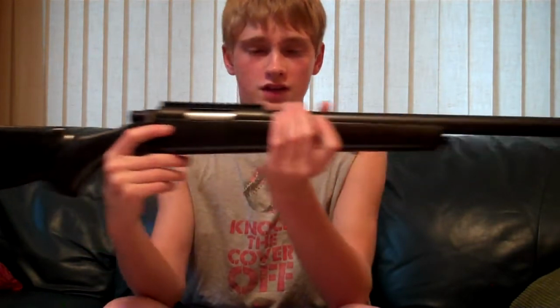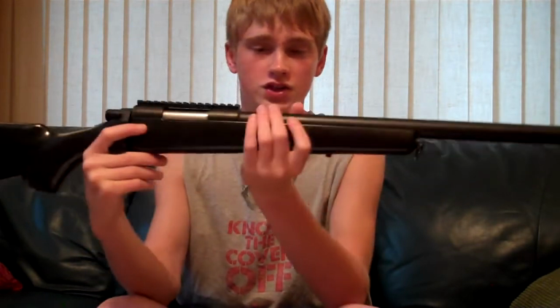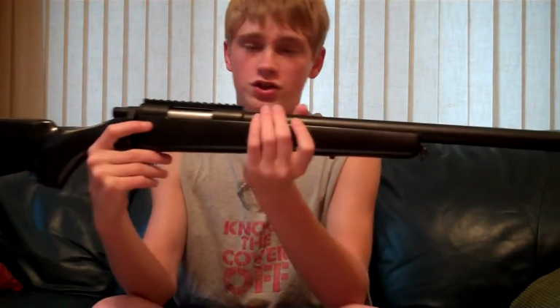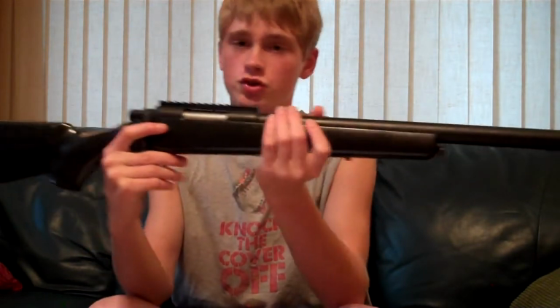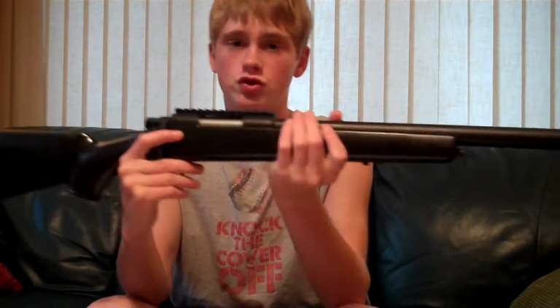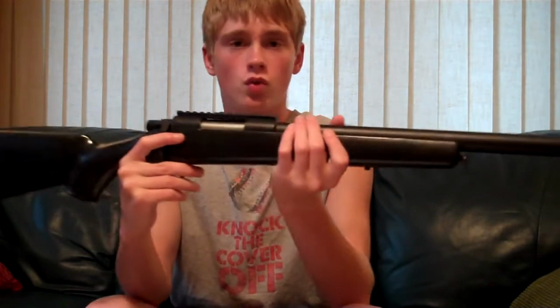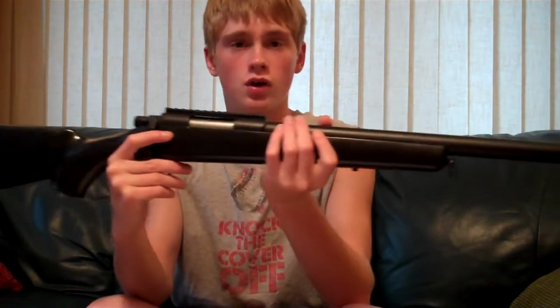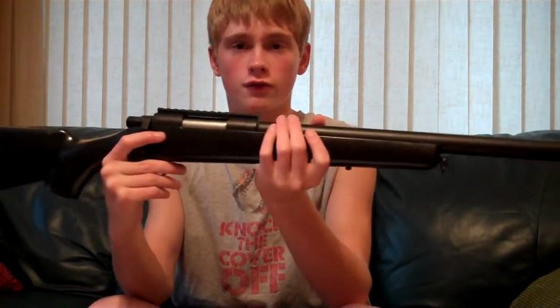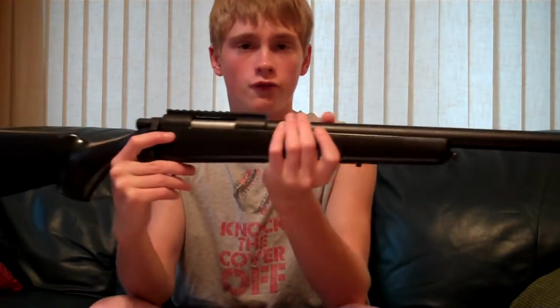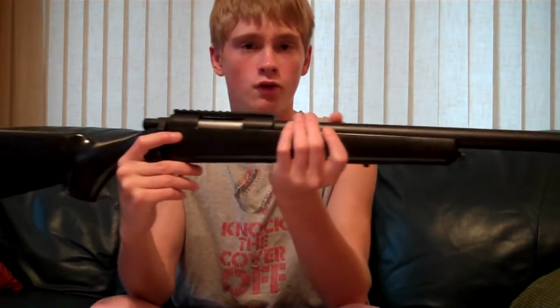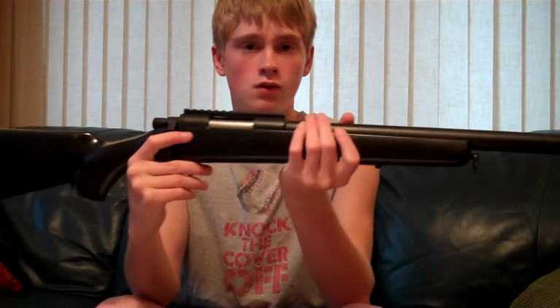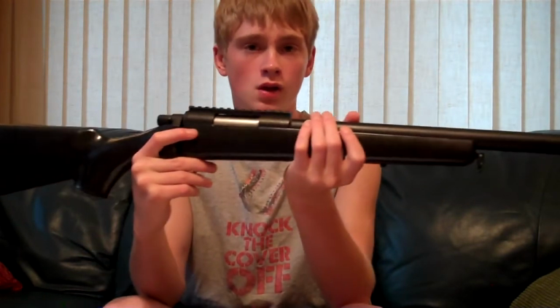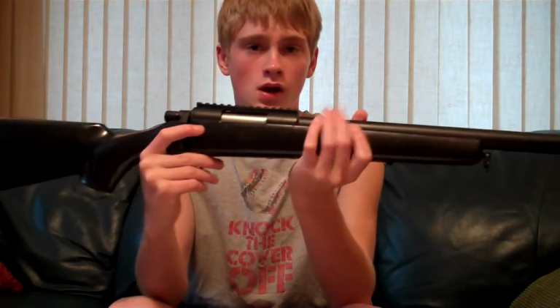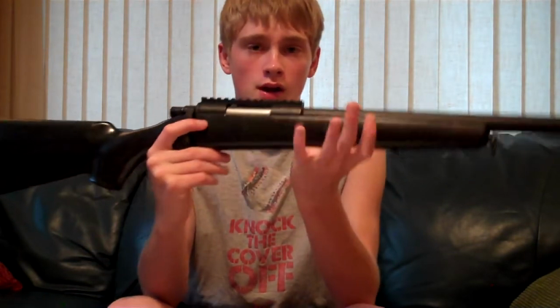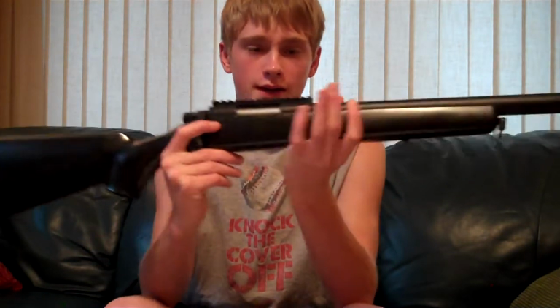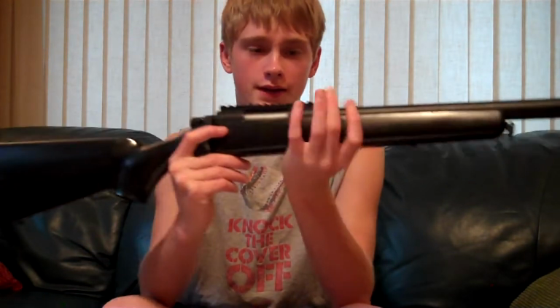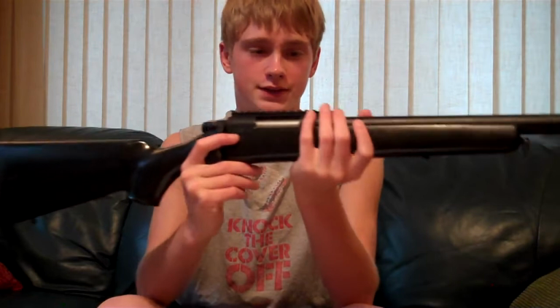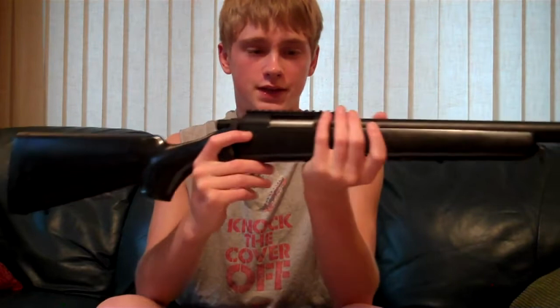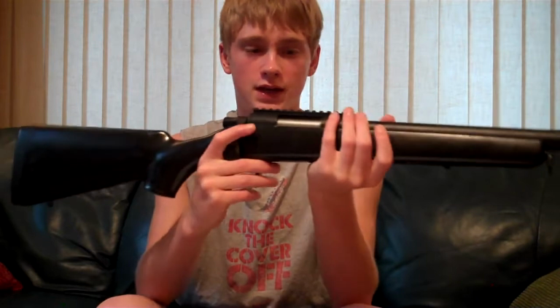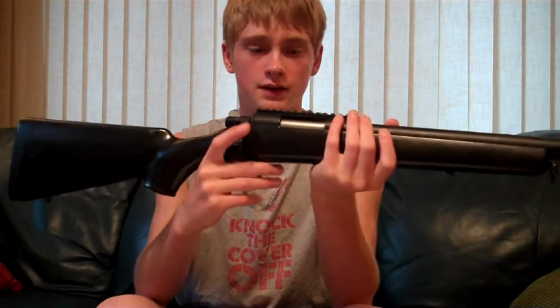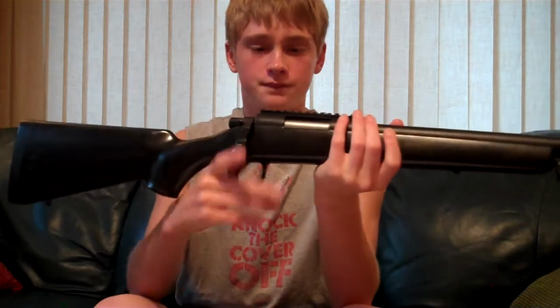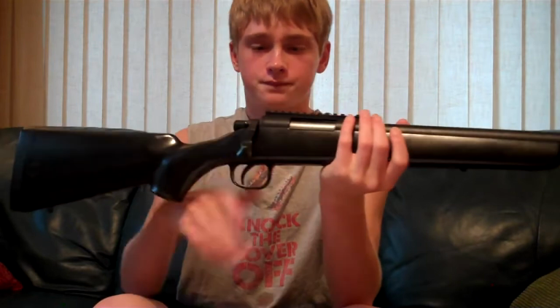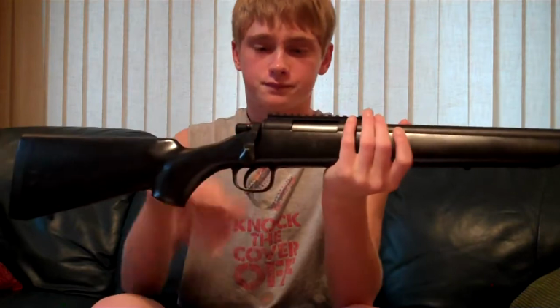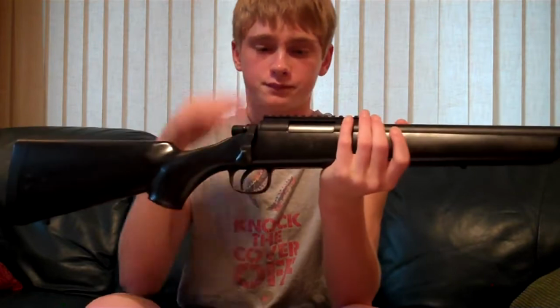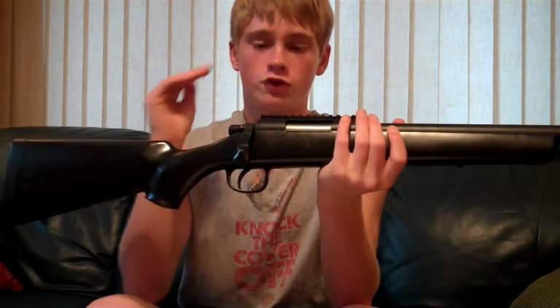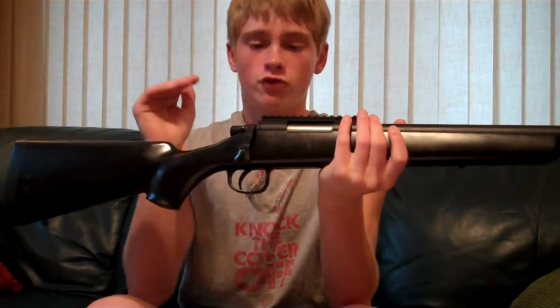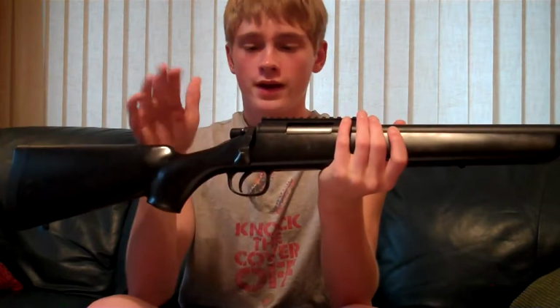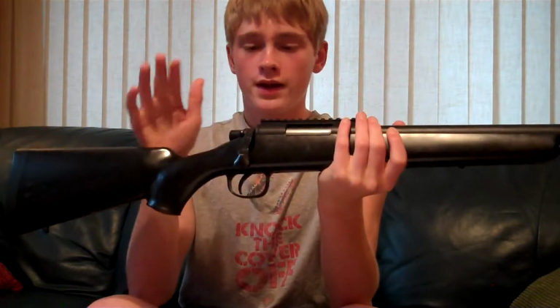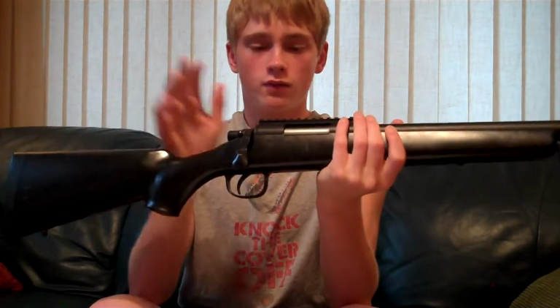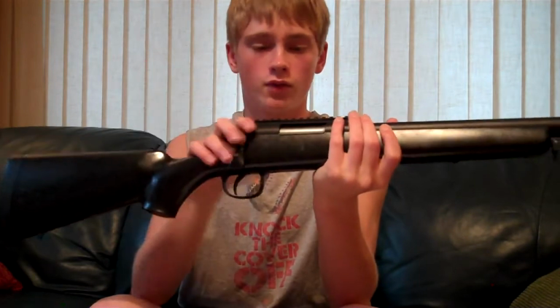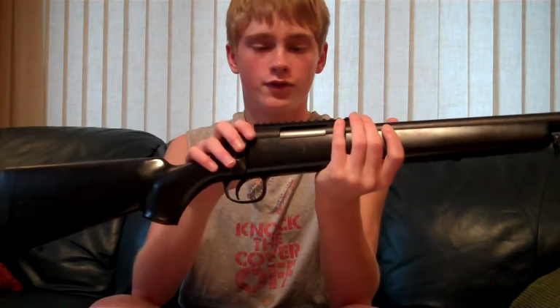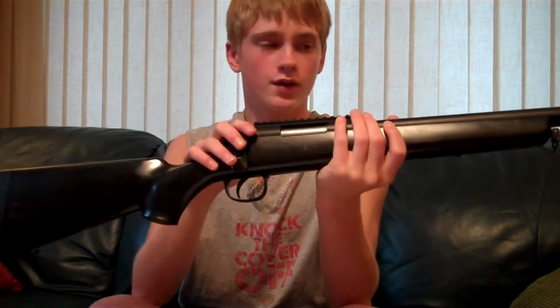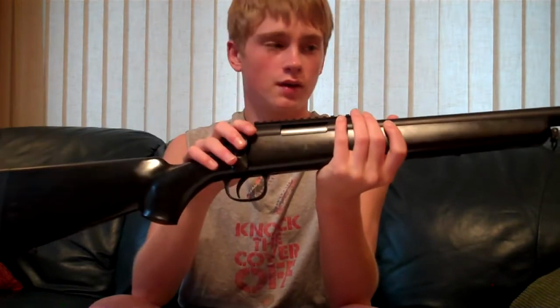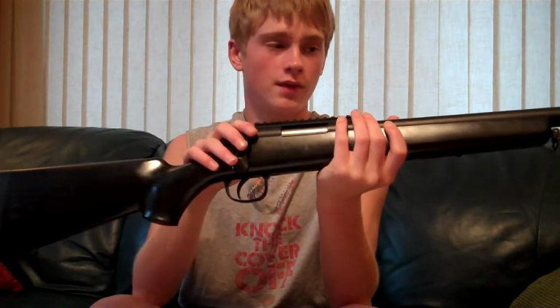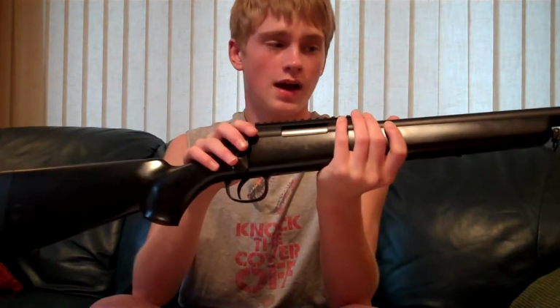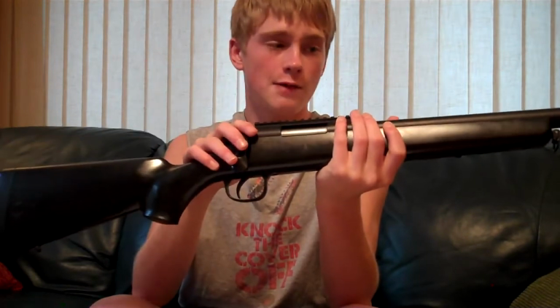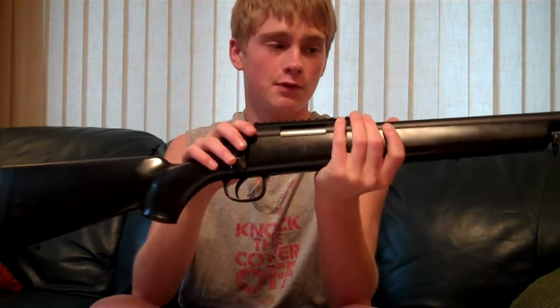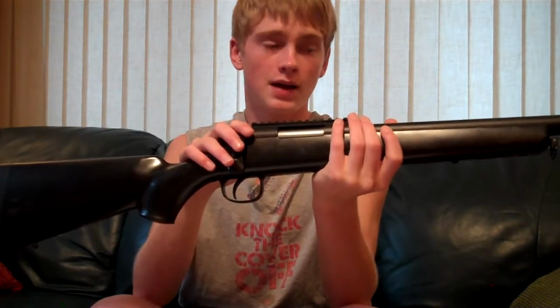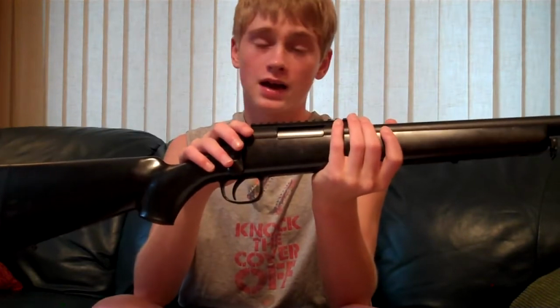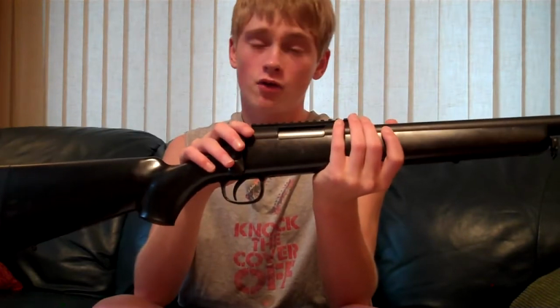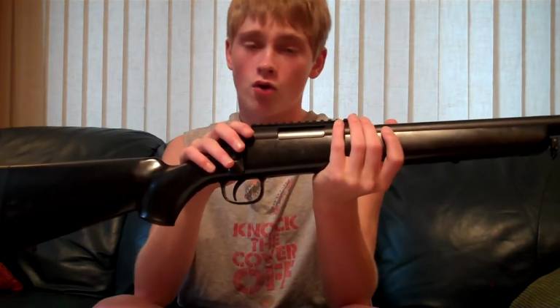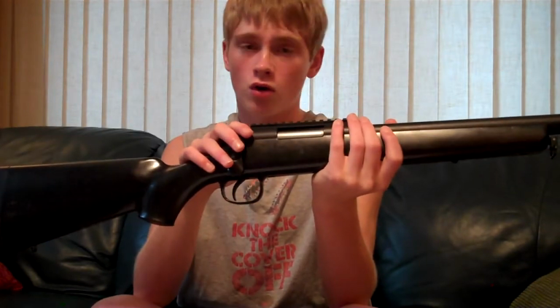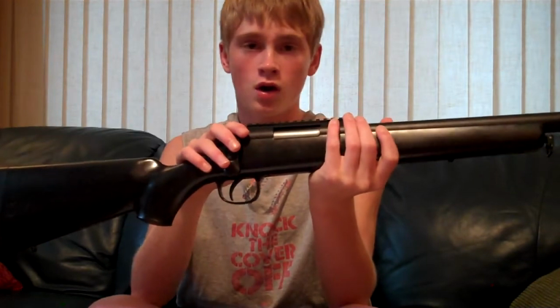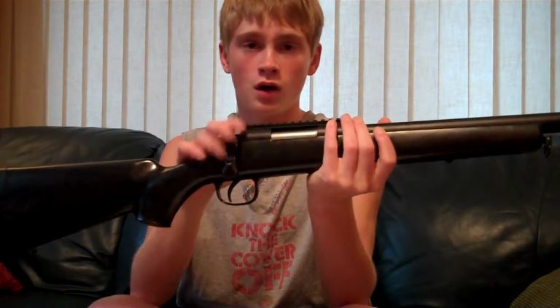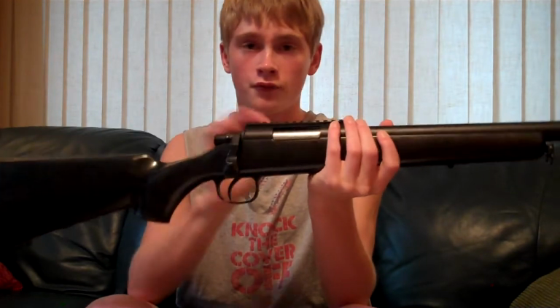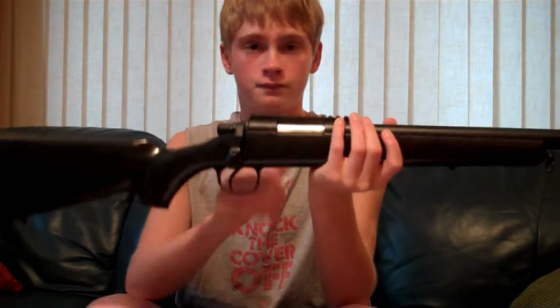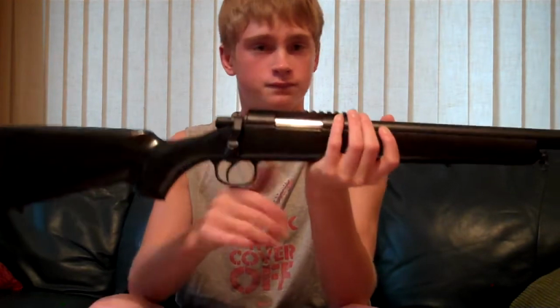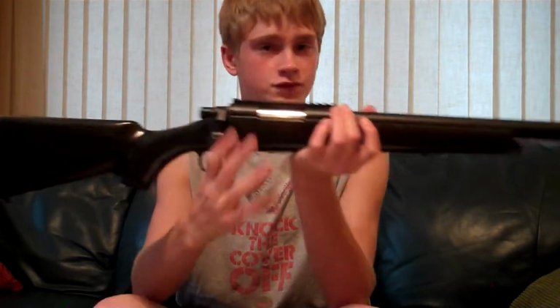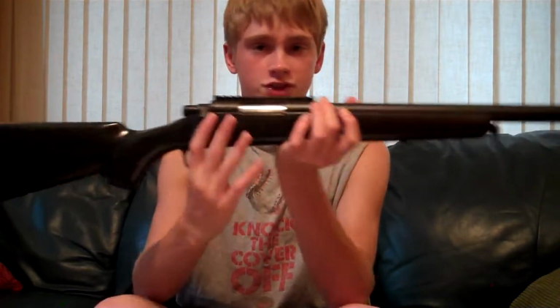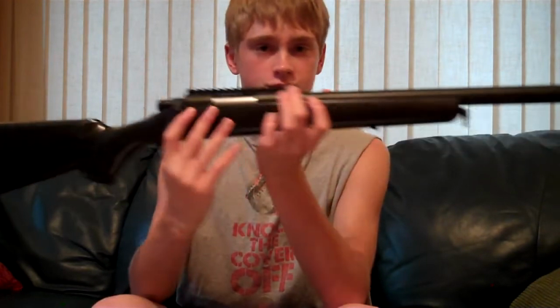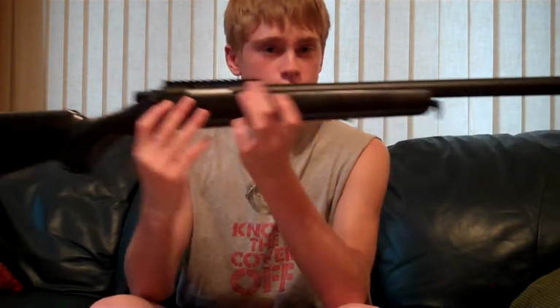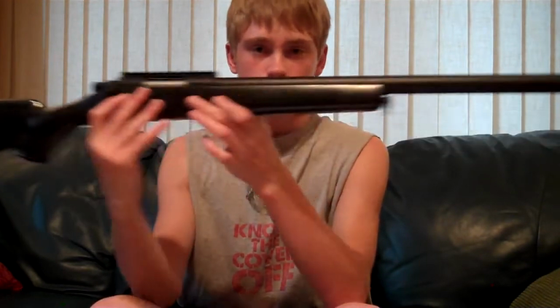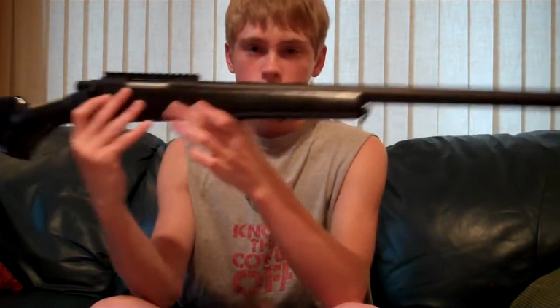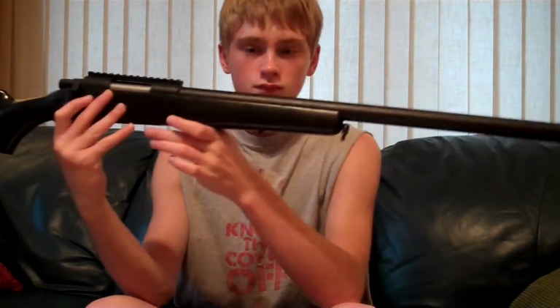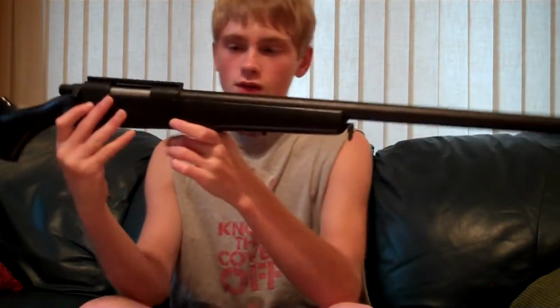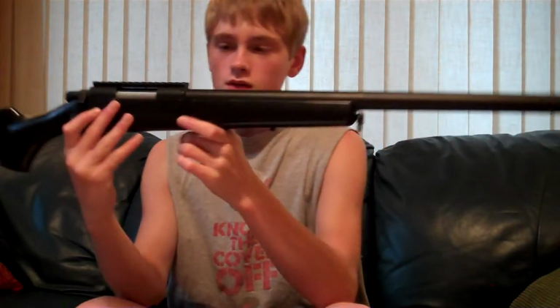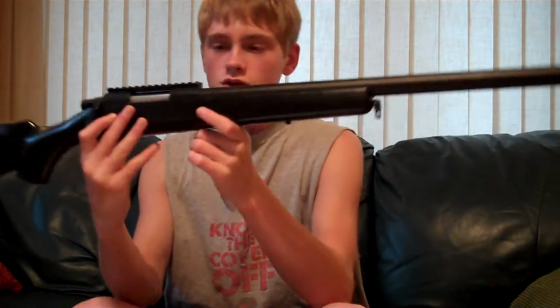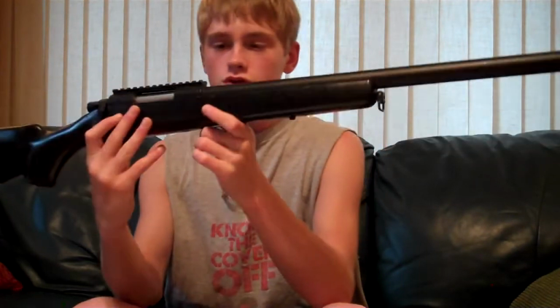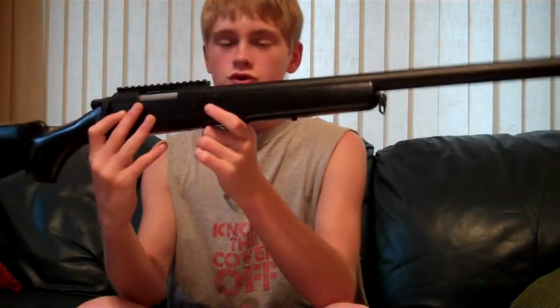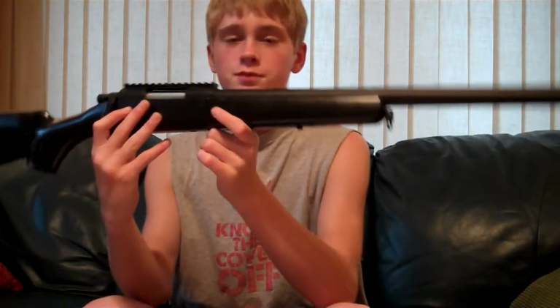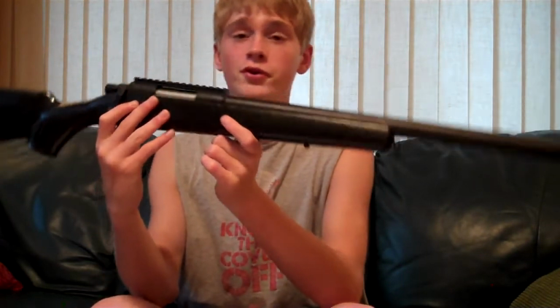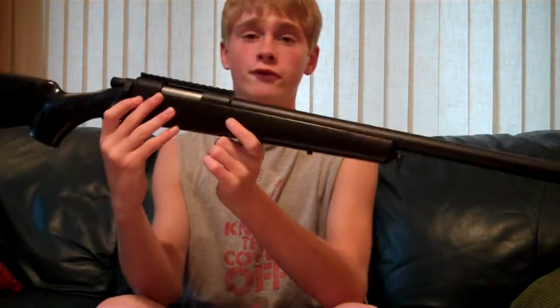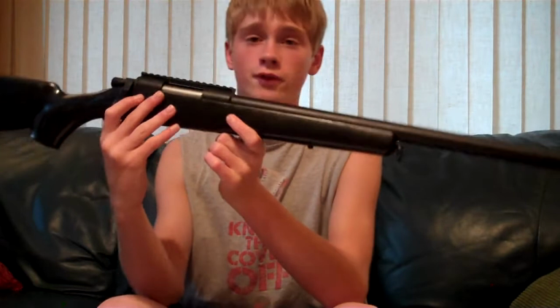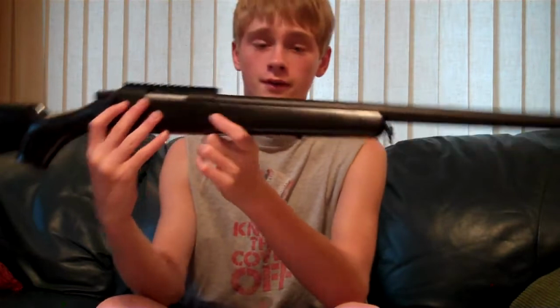It just shoots wonderful — great with the hop-up on or off. Just shoots beautifully.